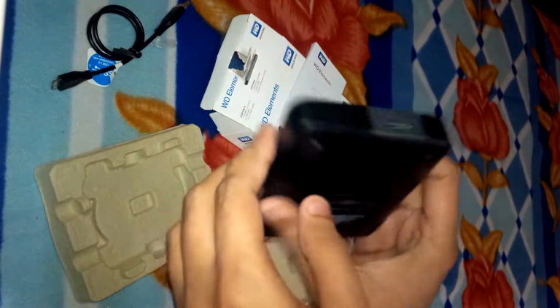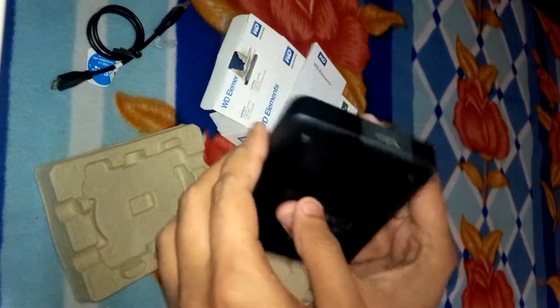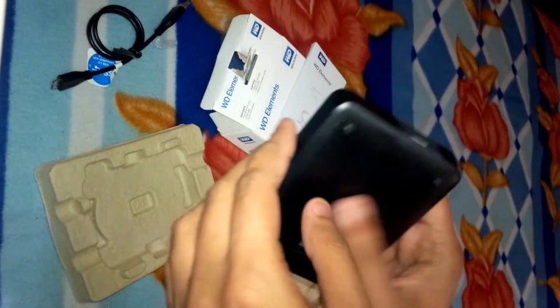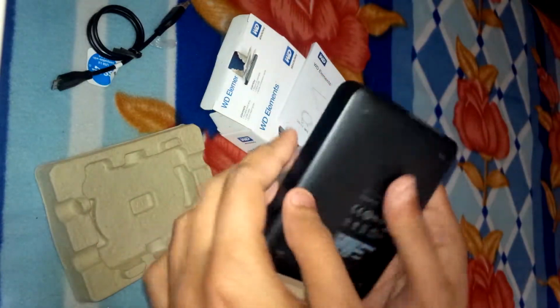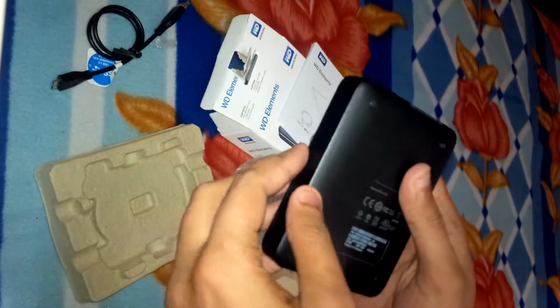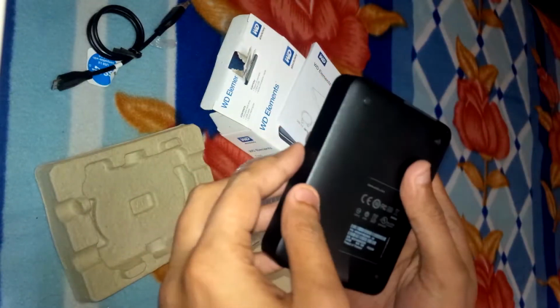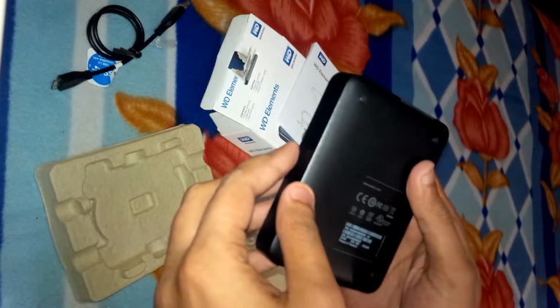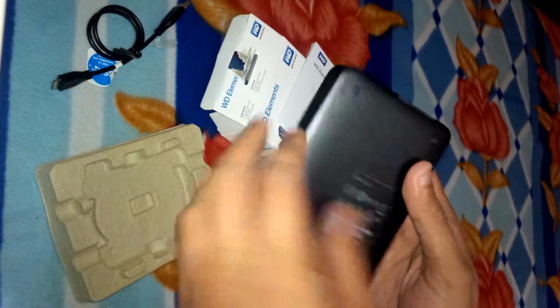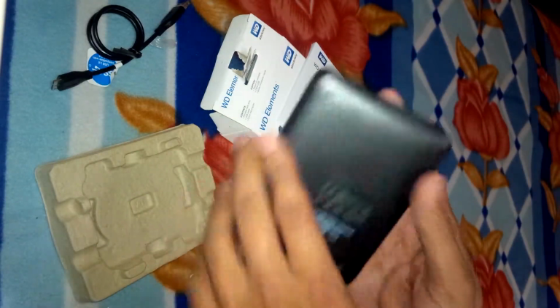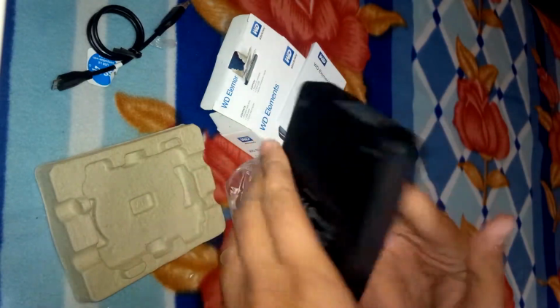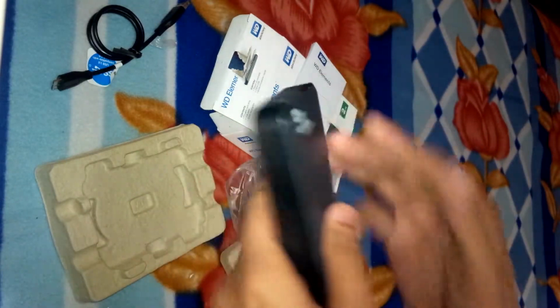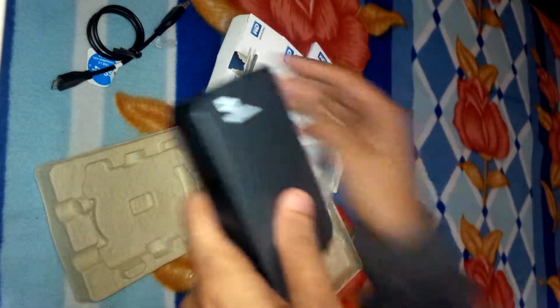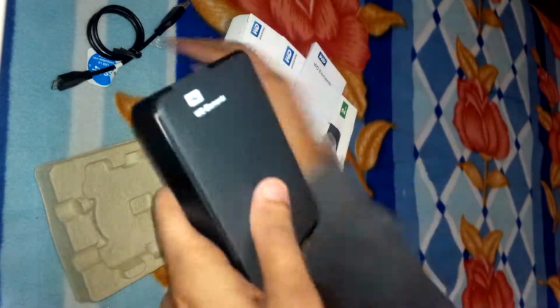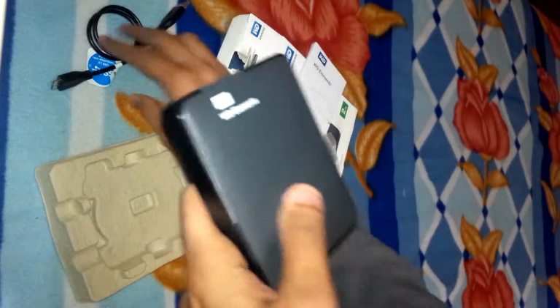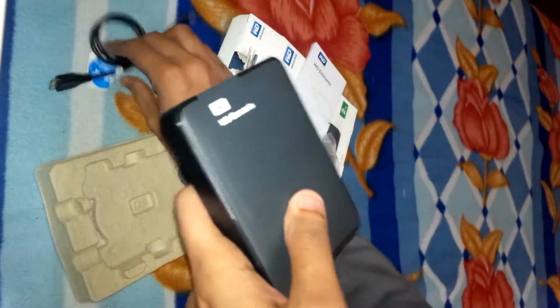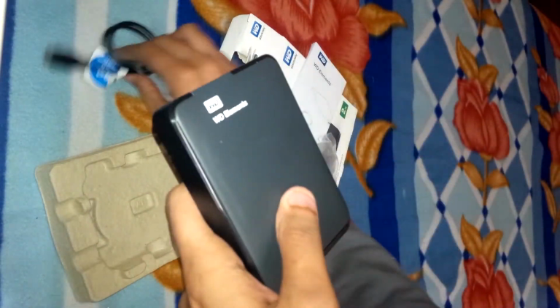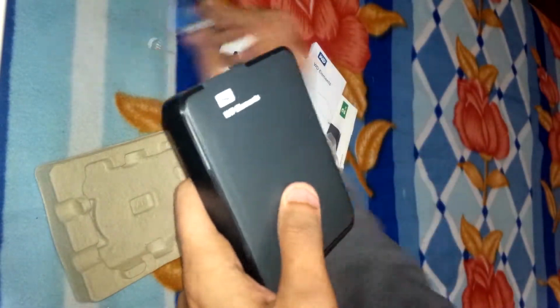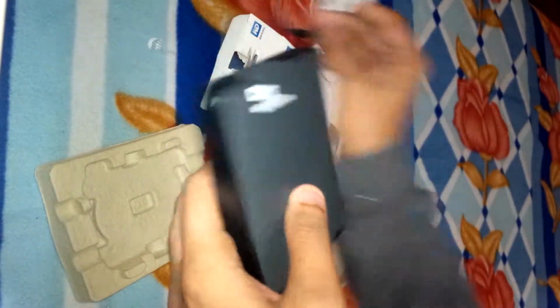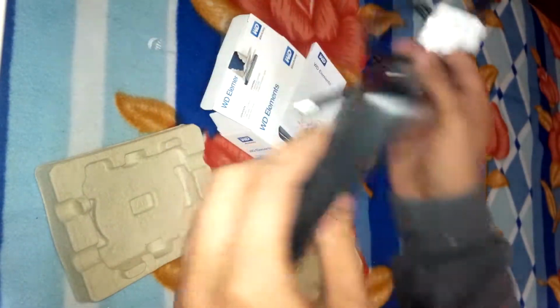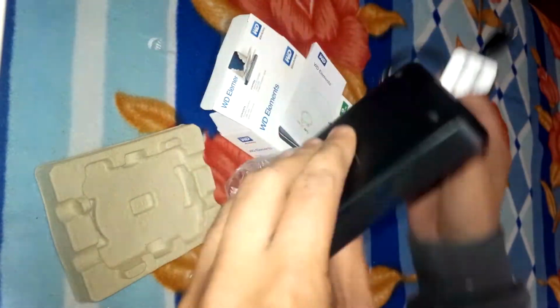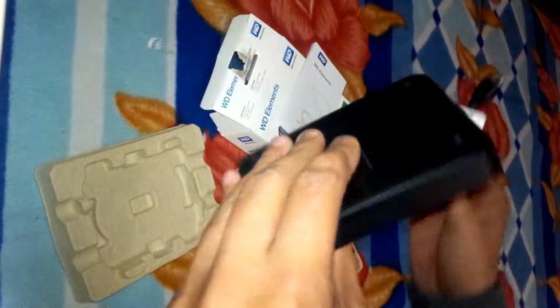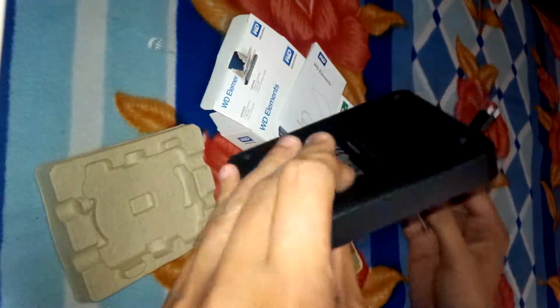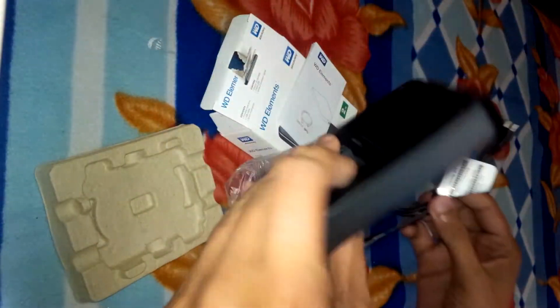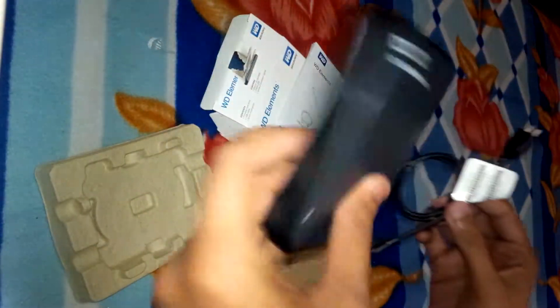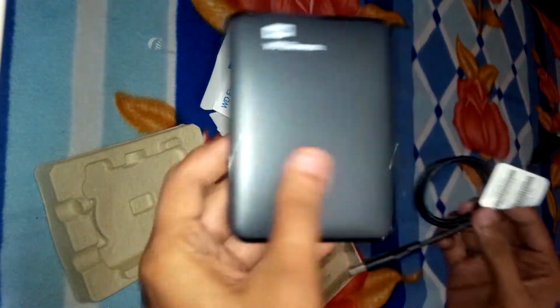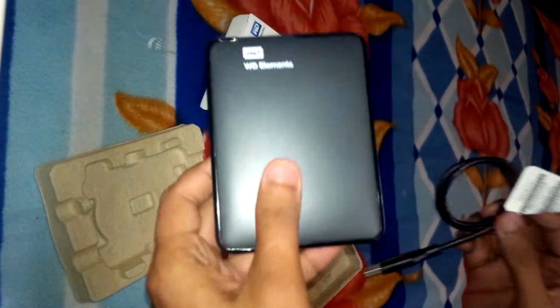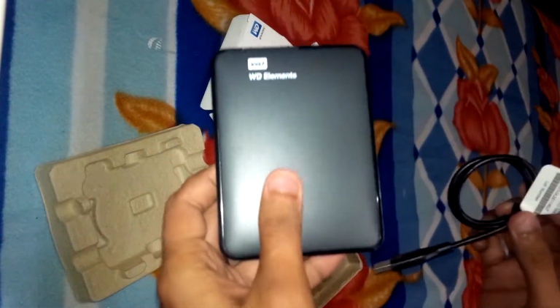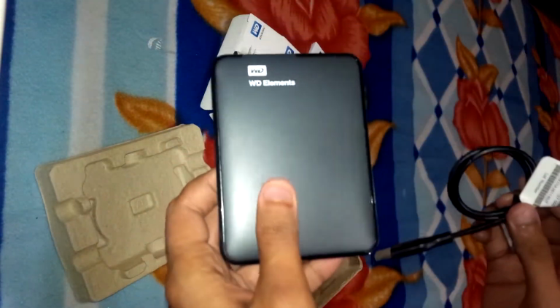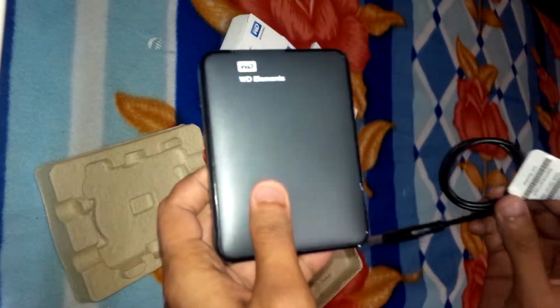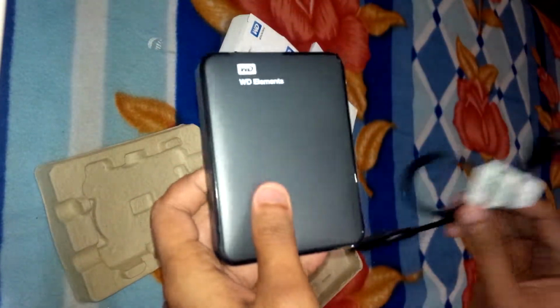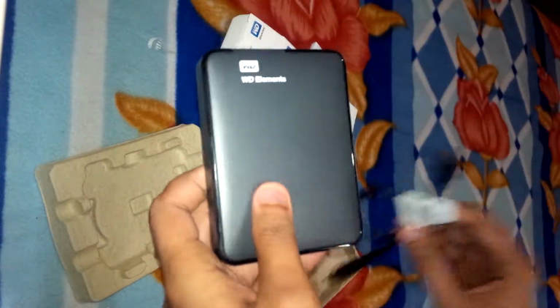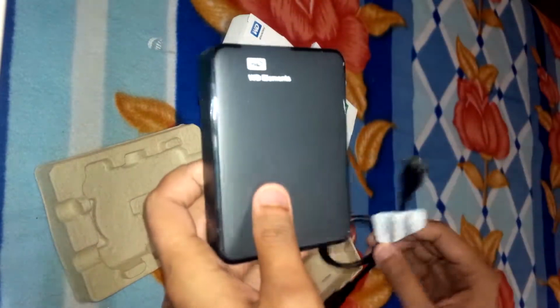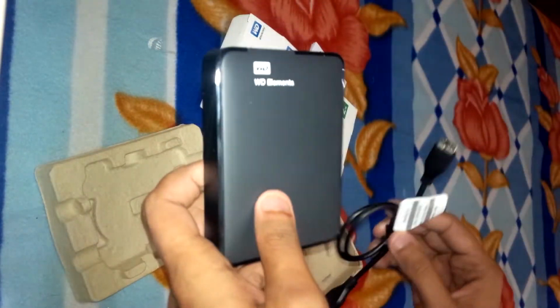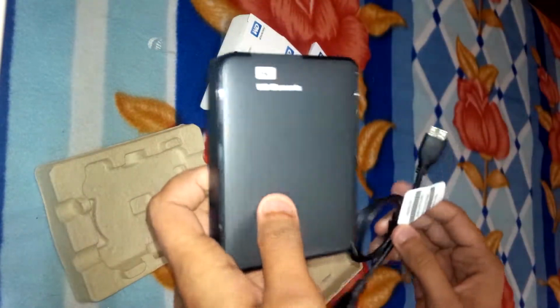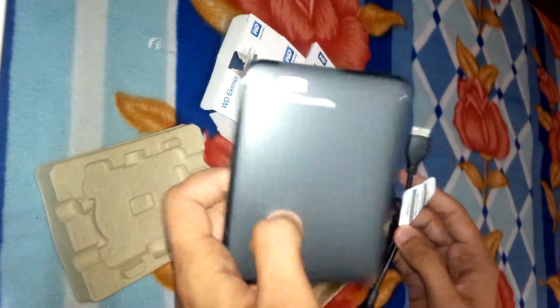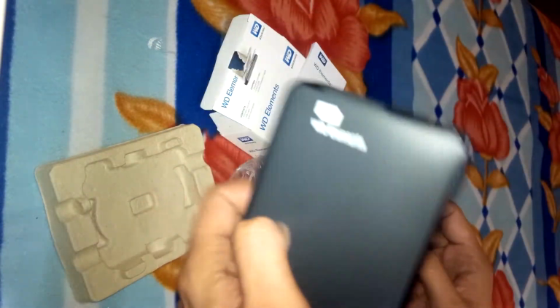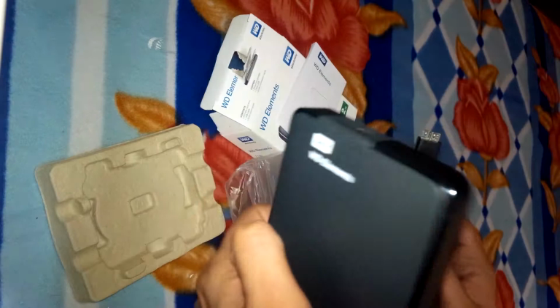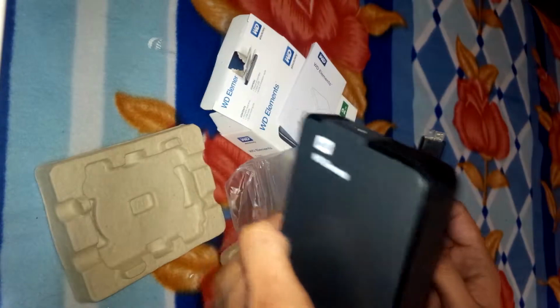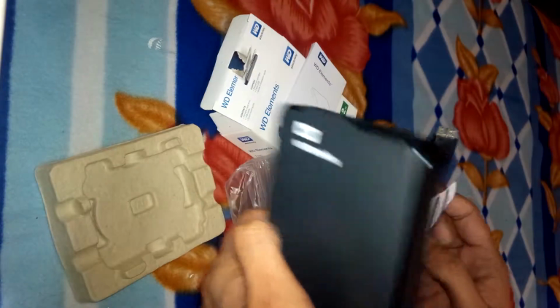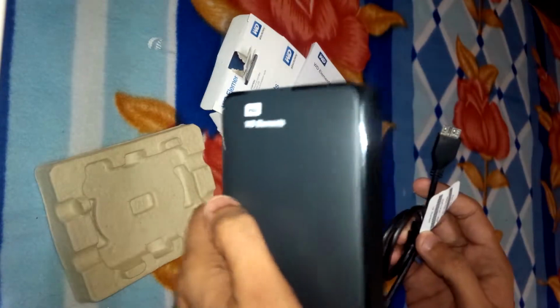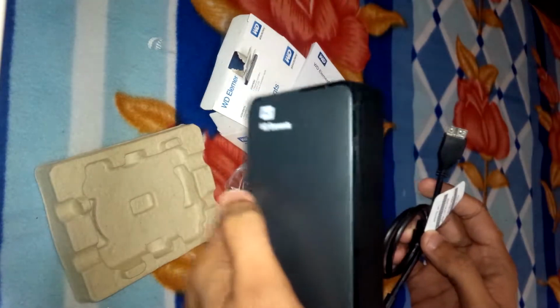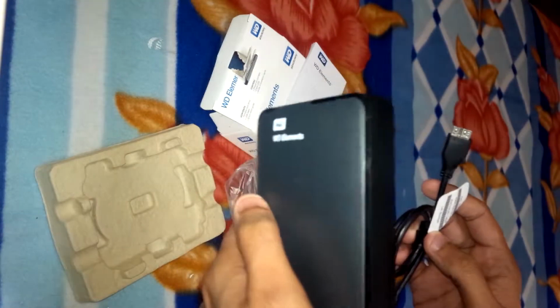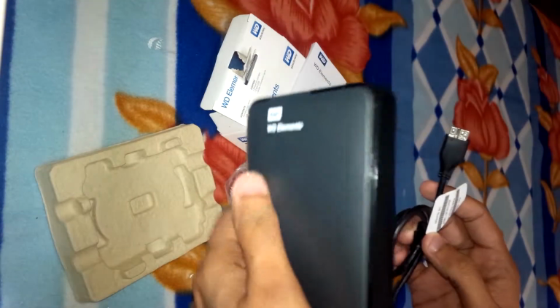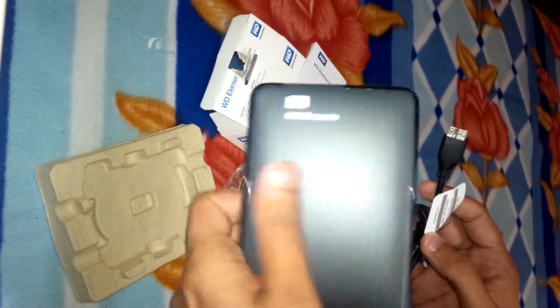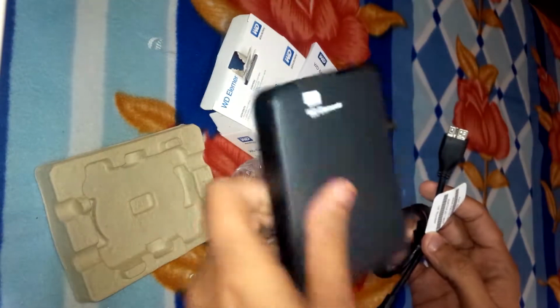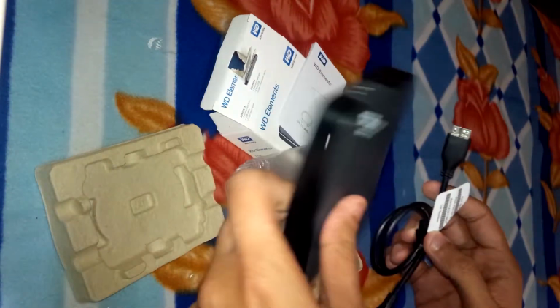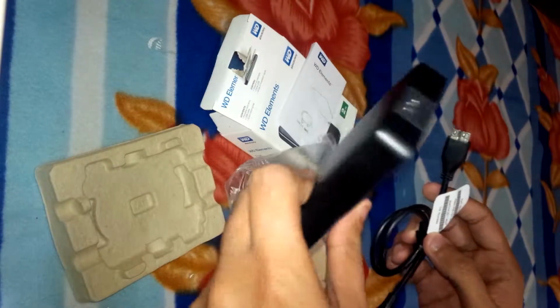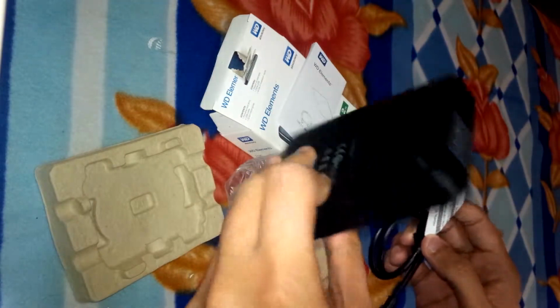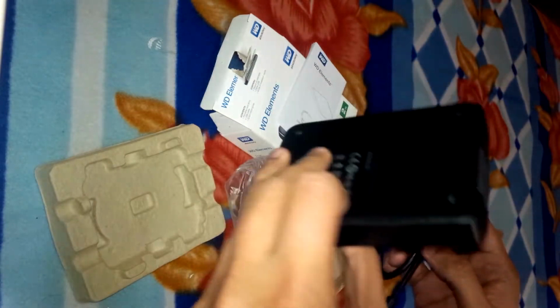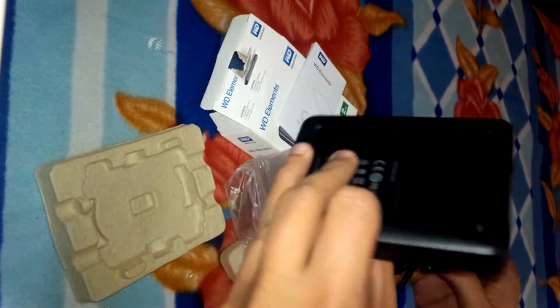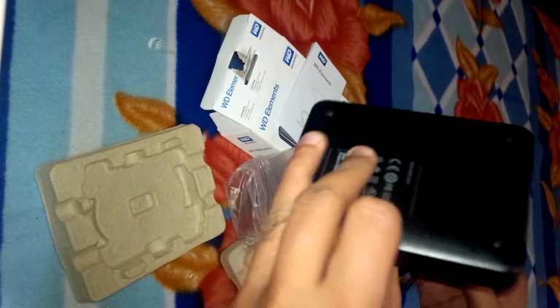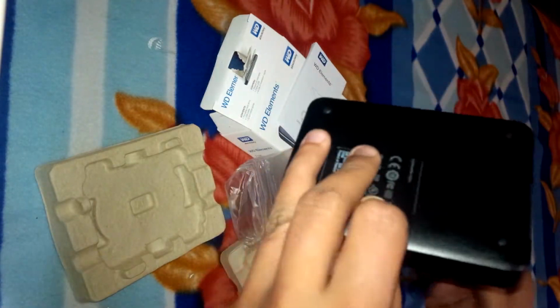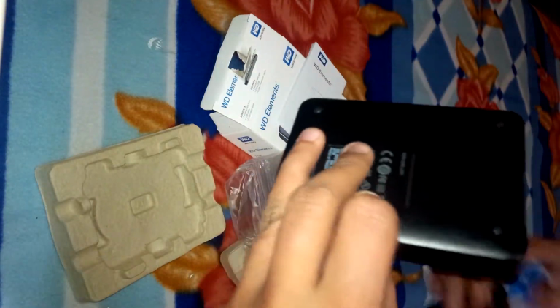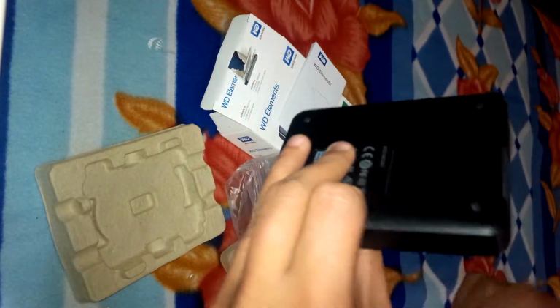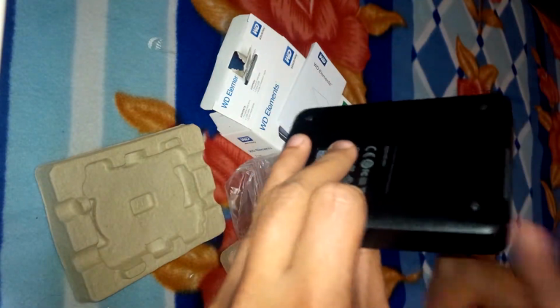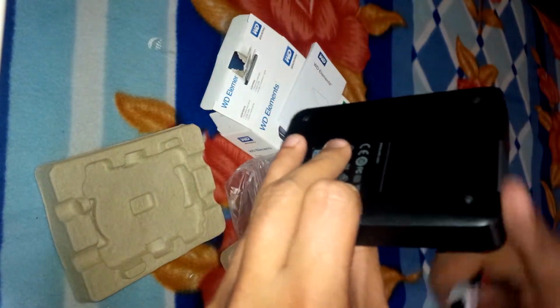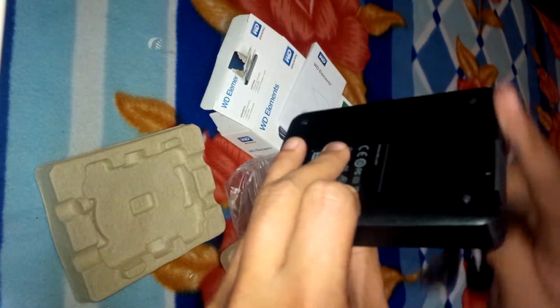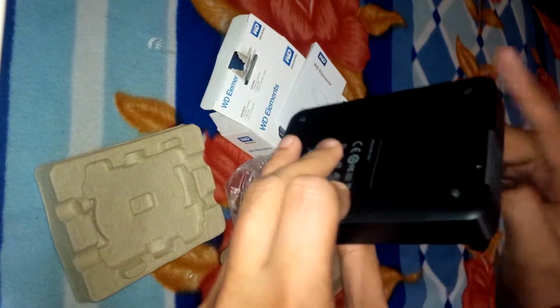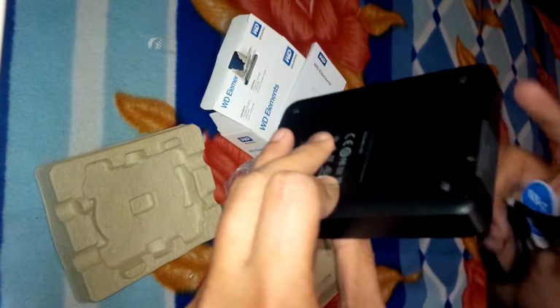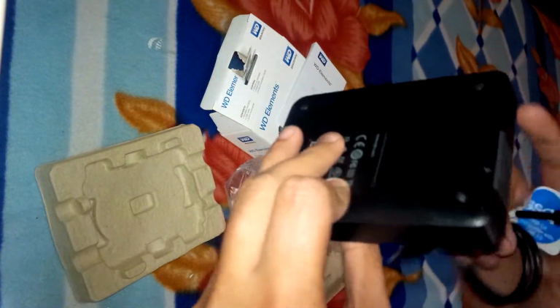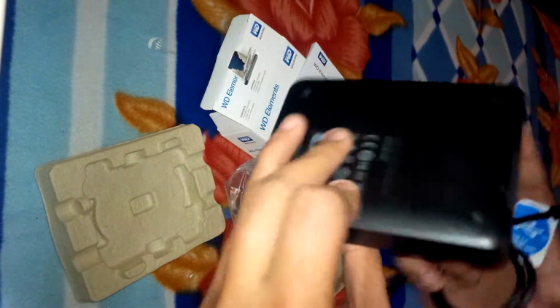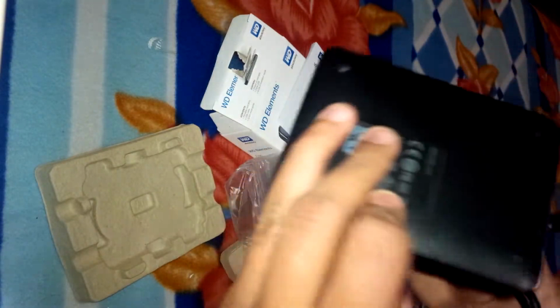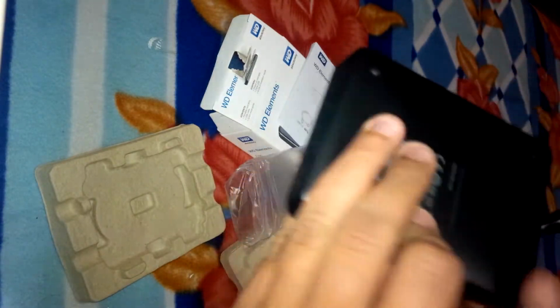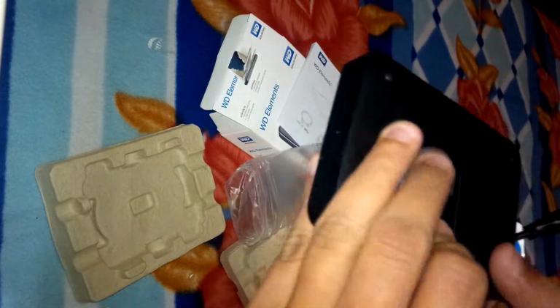It's a very useful and nice-looking portable hard disk. It's 2.5 inch, and there is no external power required — it is self-sufficient.